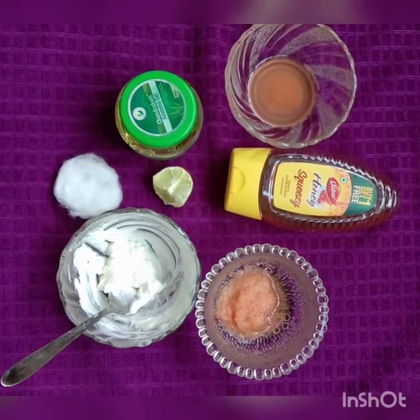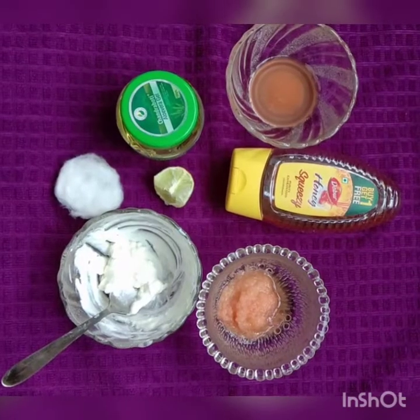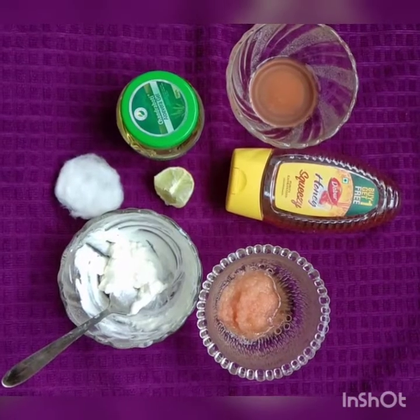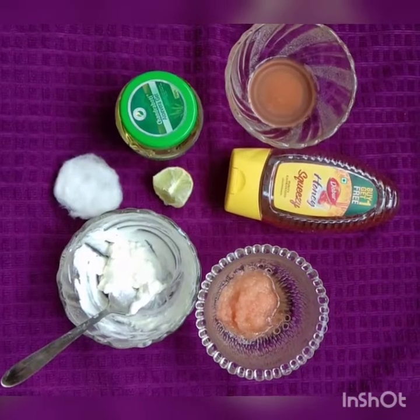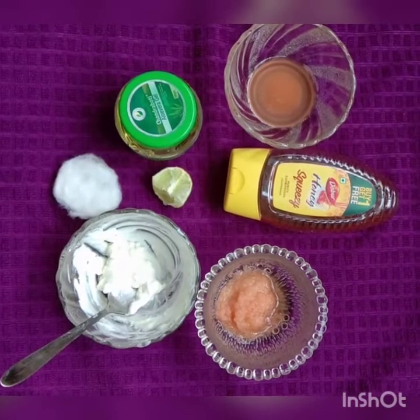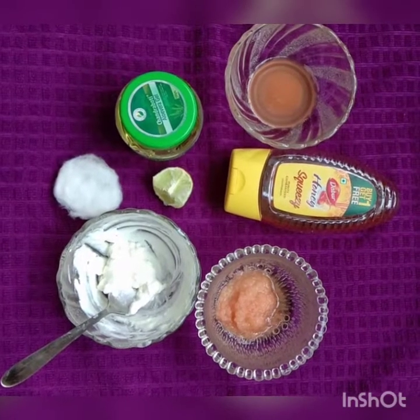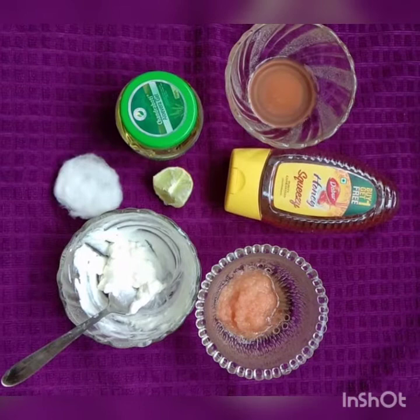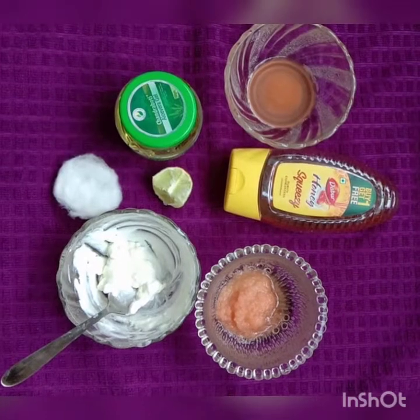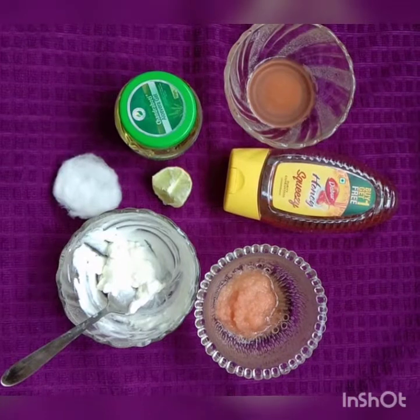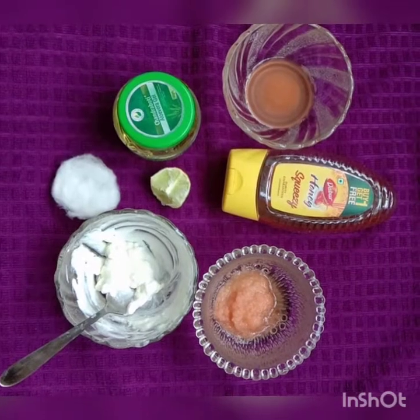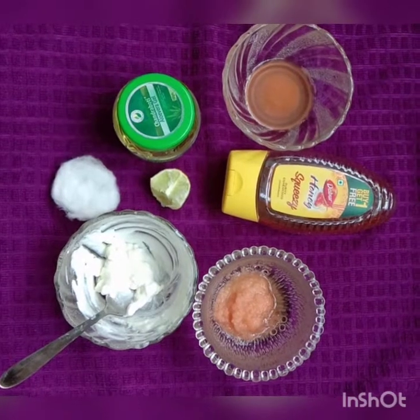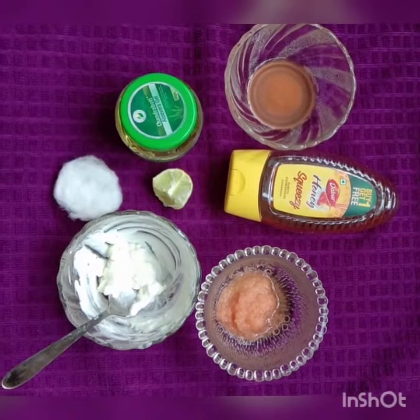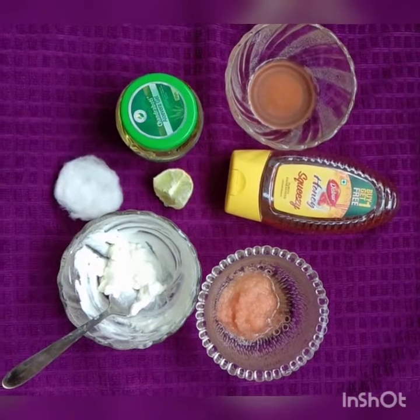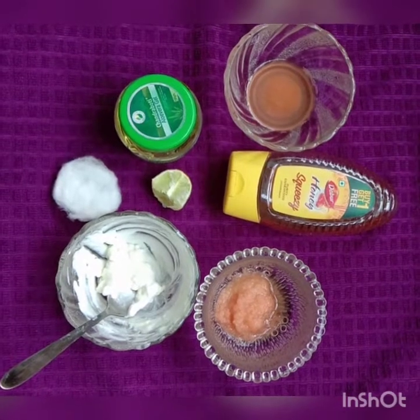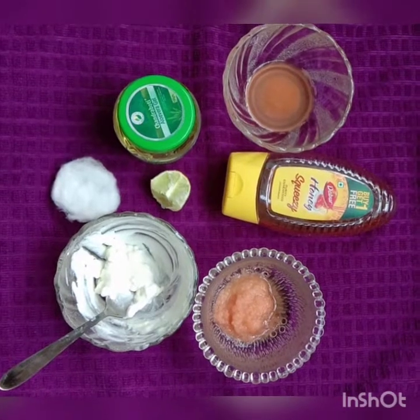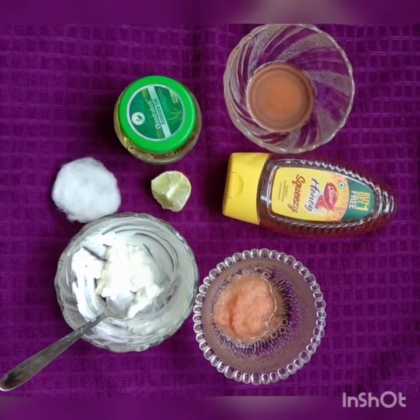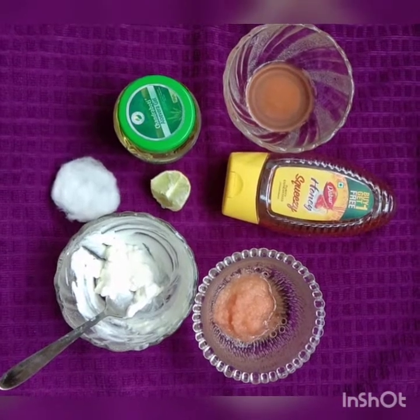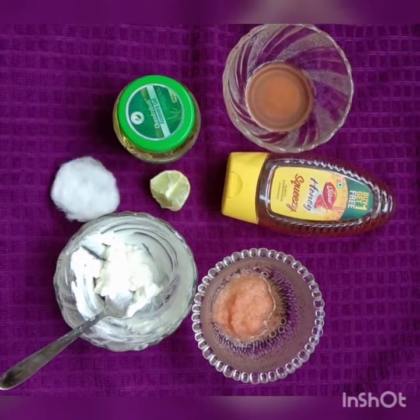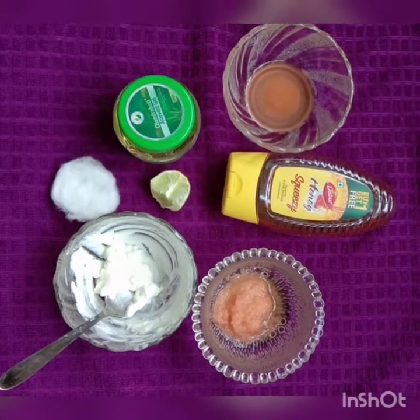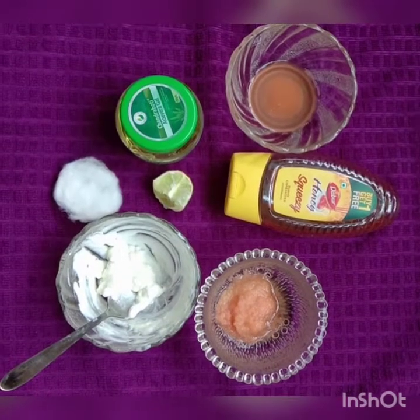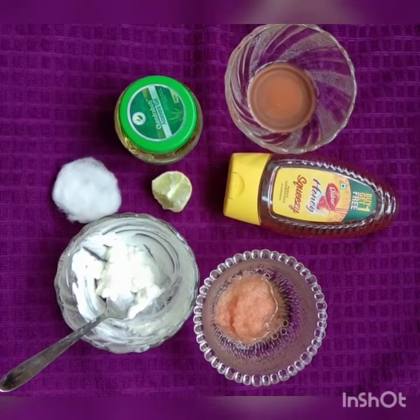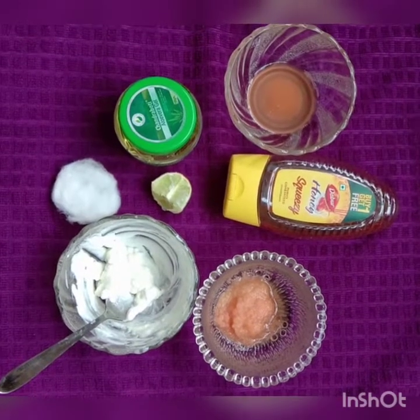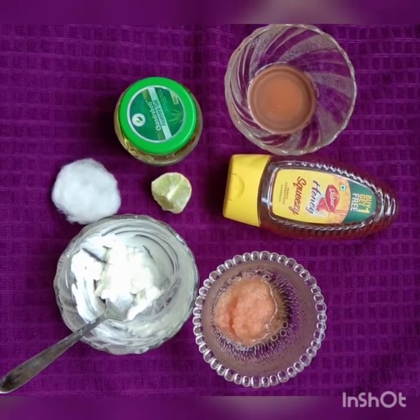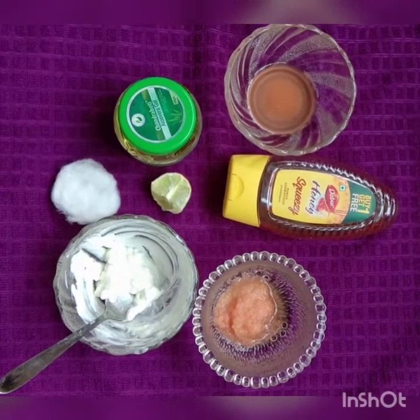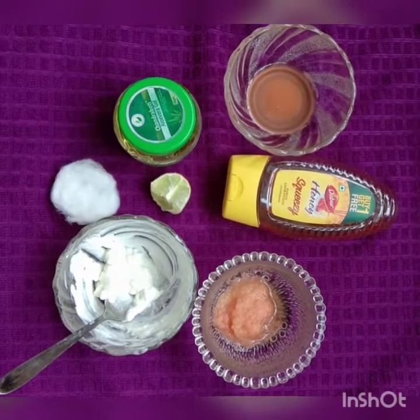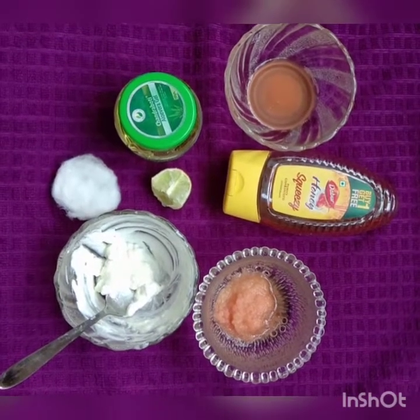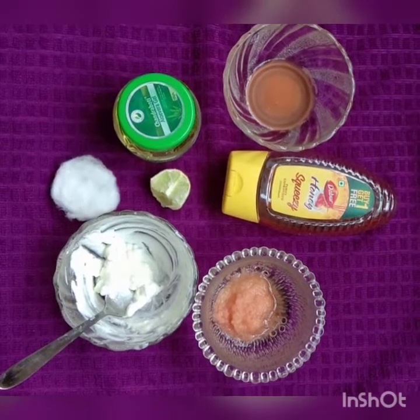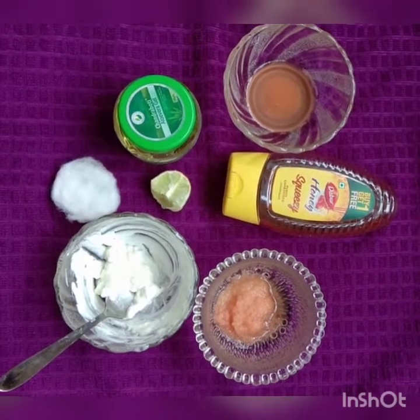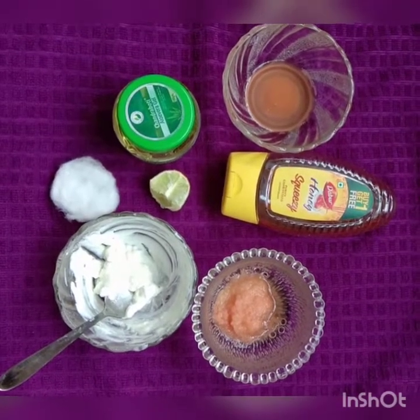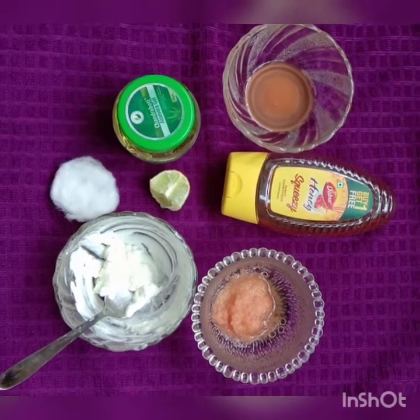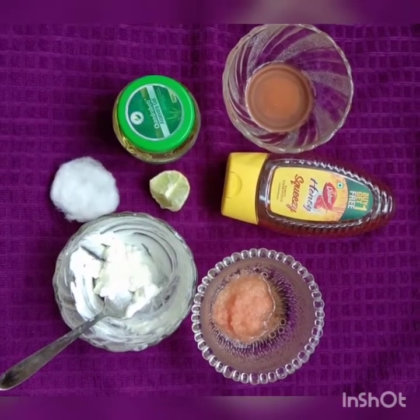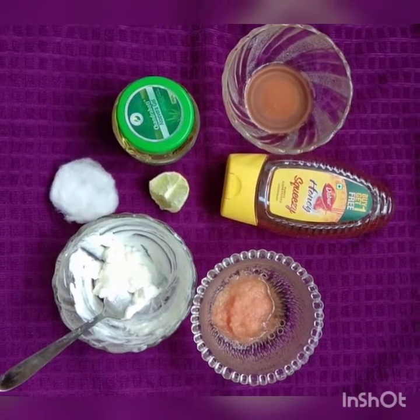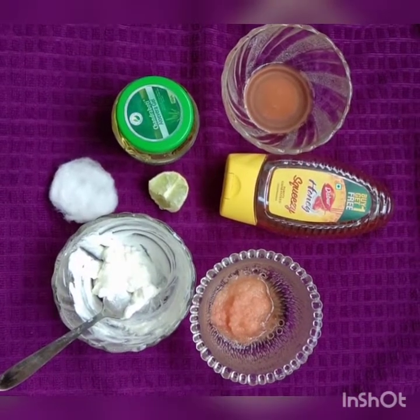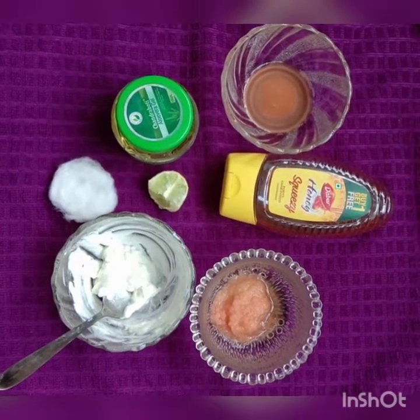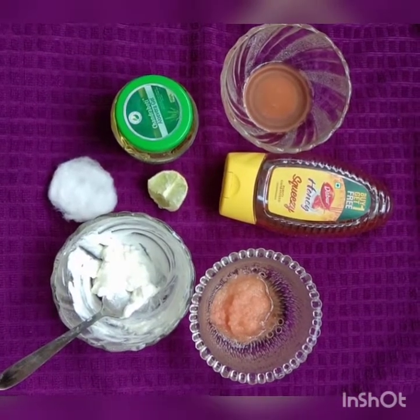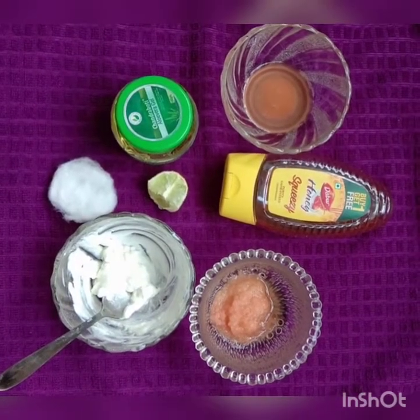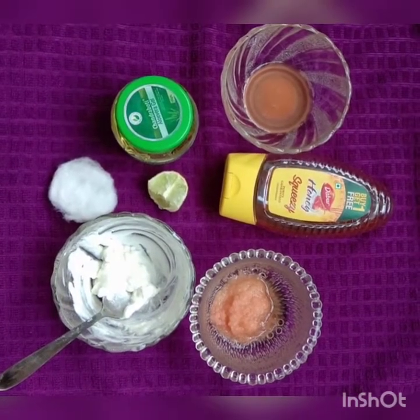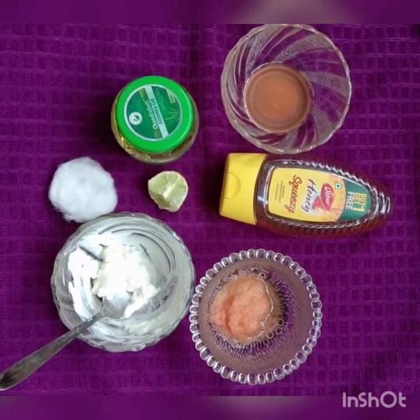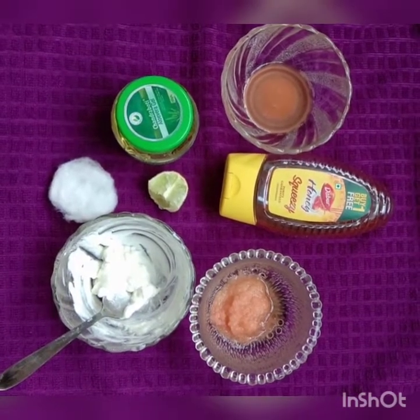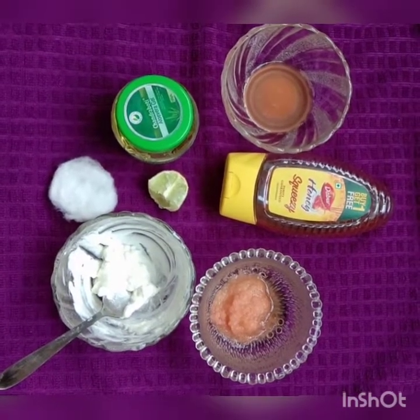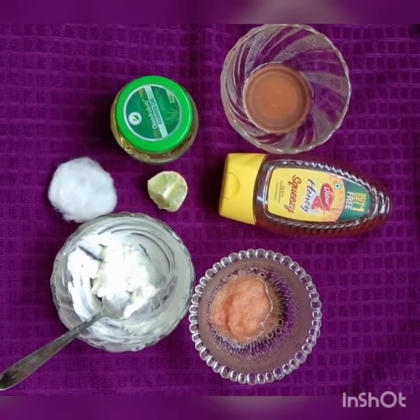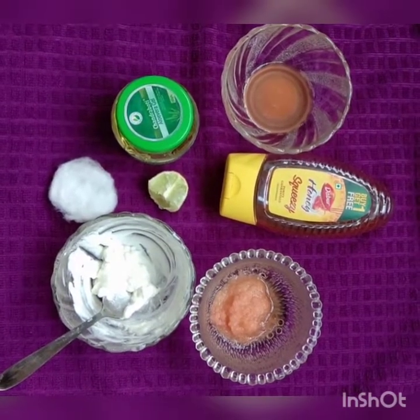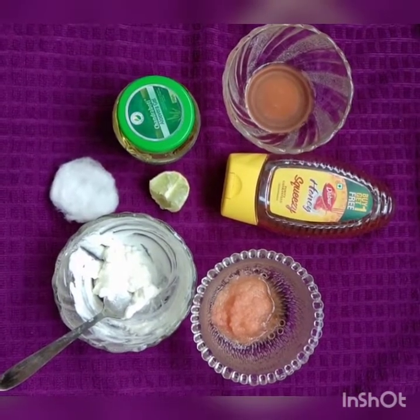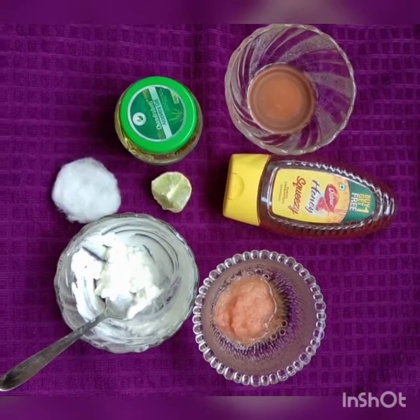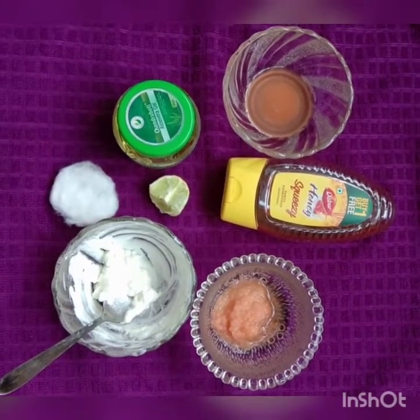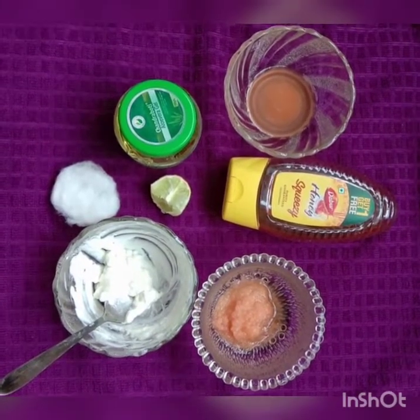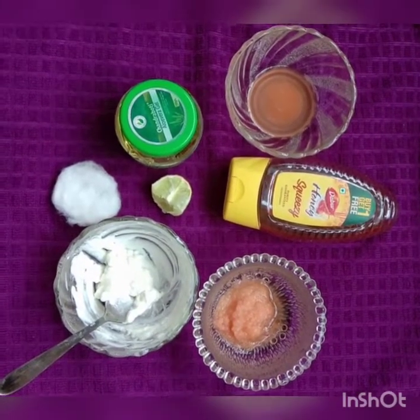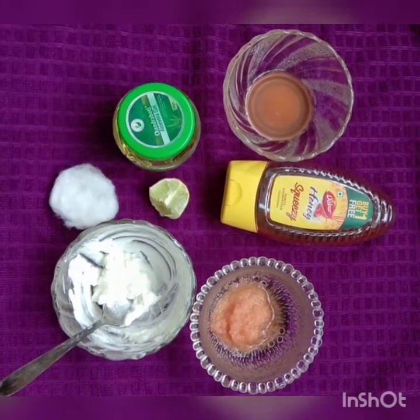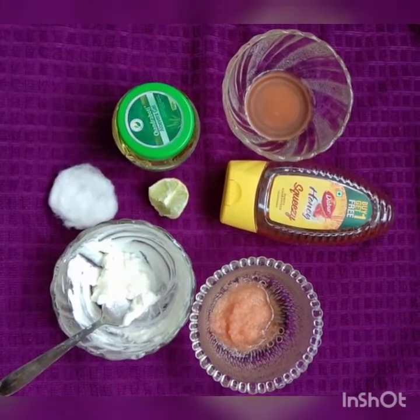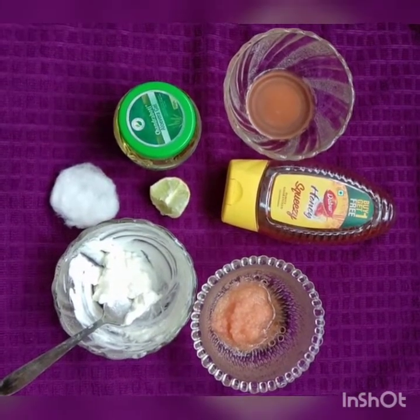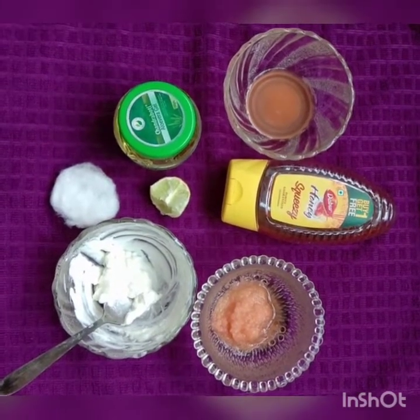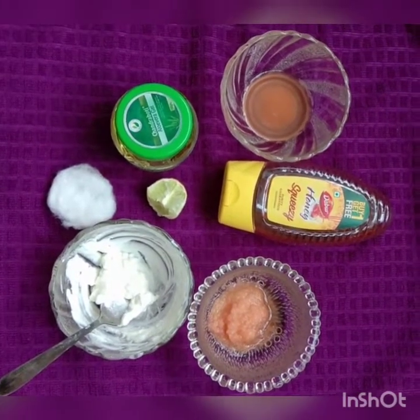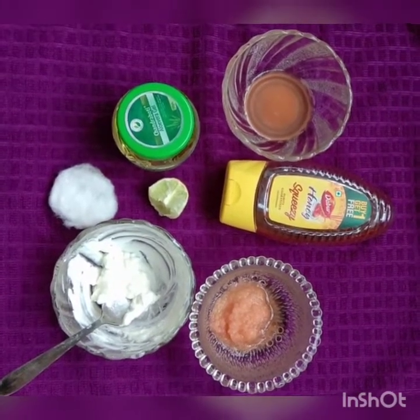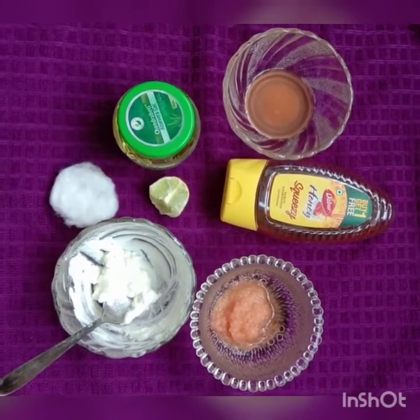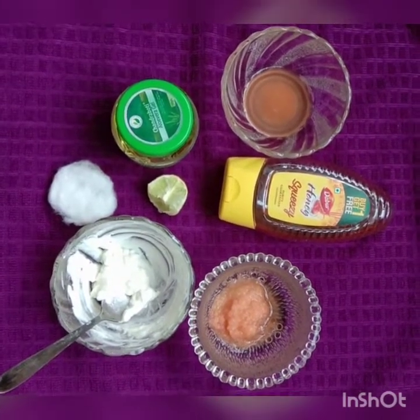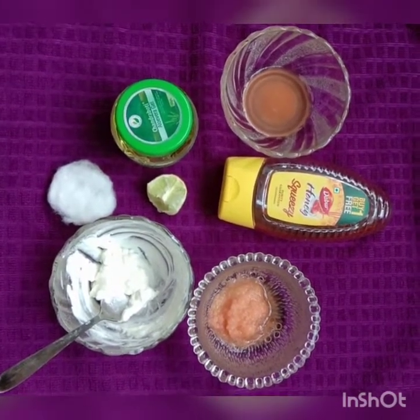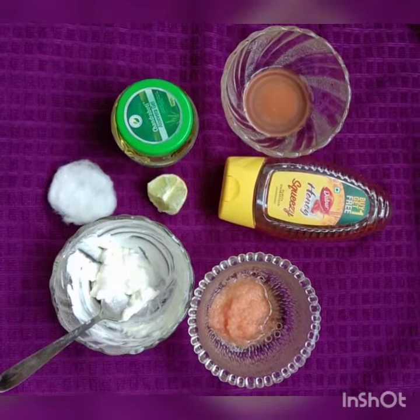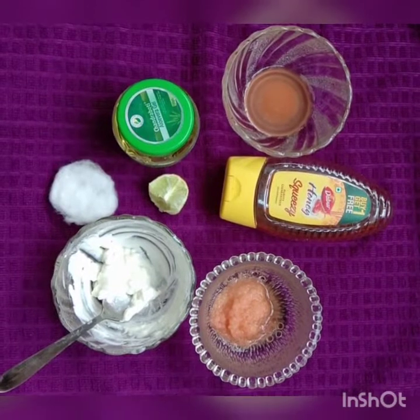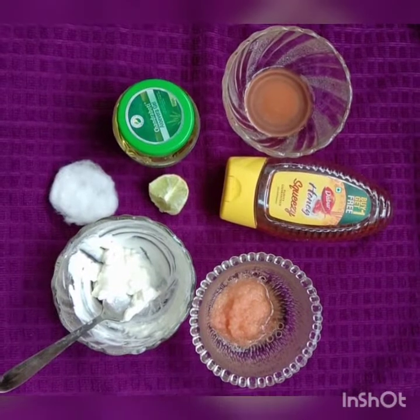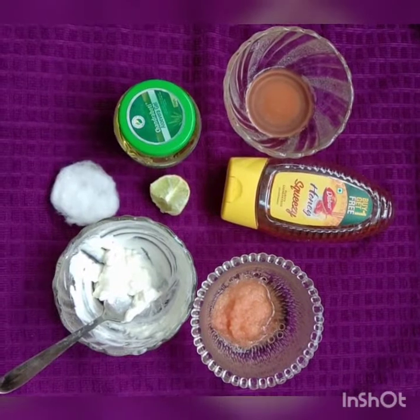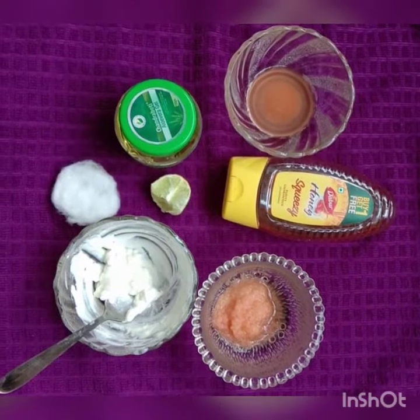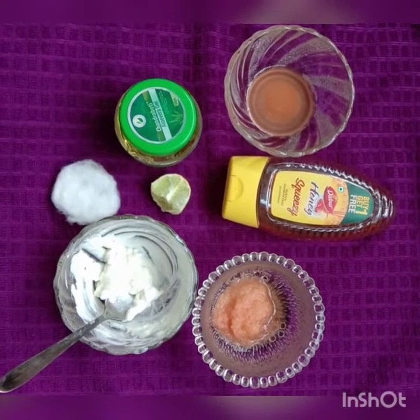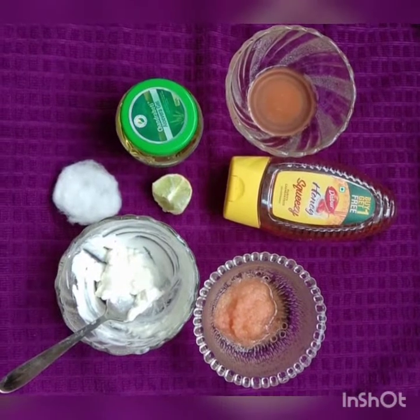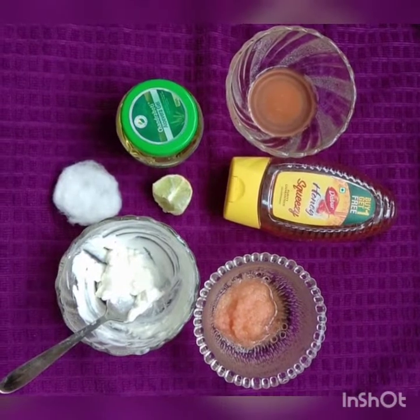So let's check the ingredients: potato juice, honey, curd, cotton pad, lemon, and aloe vera.